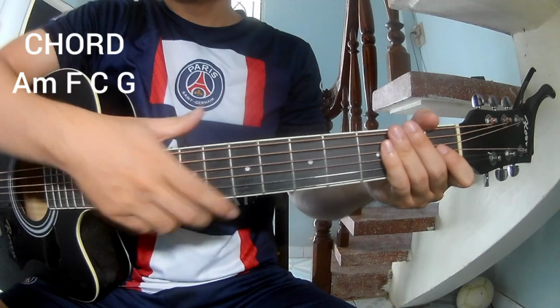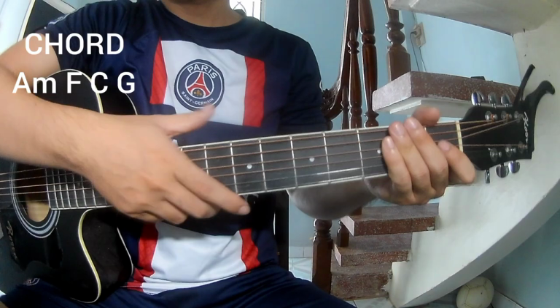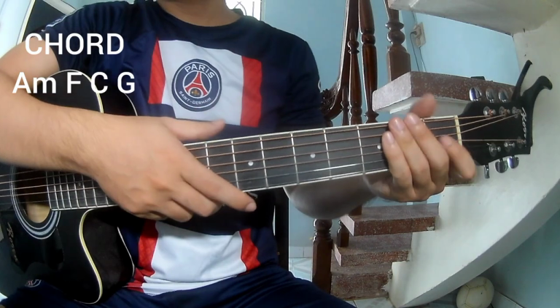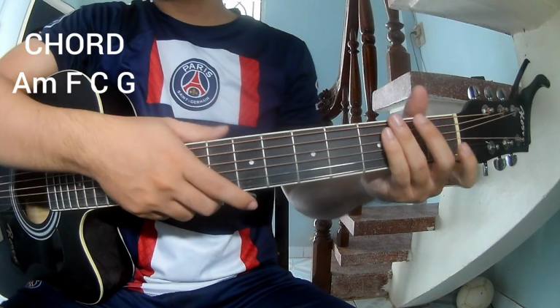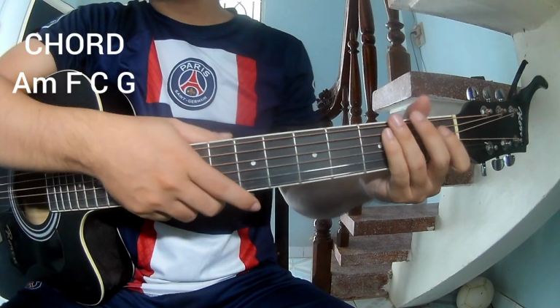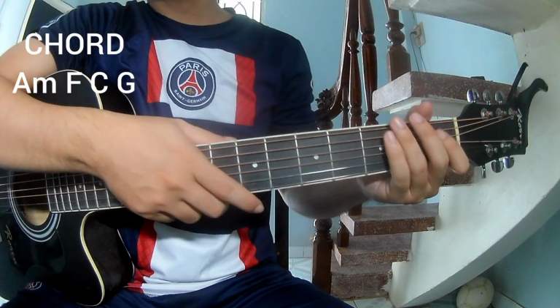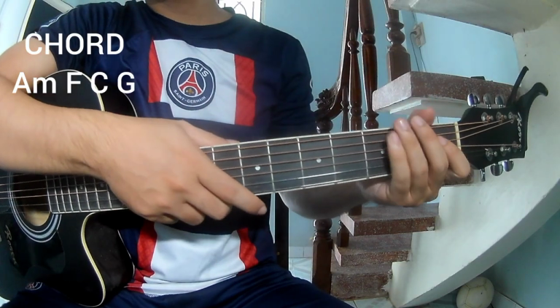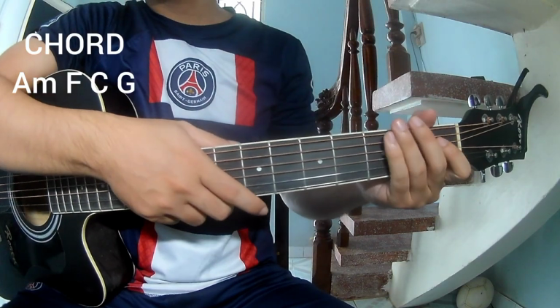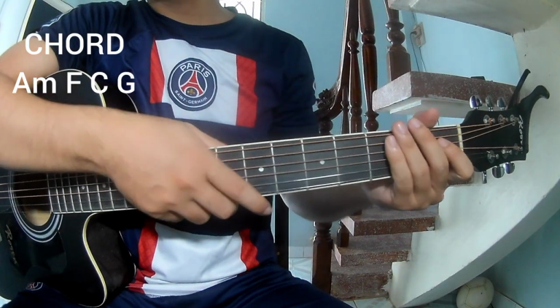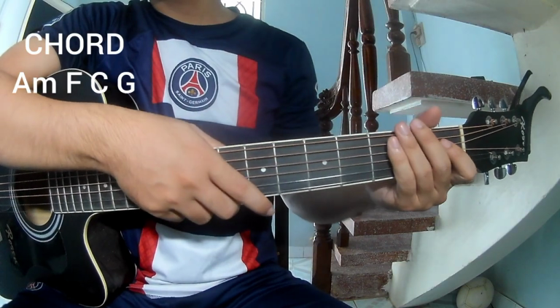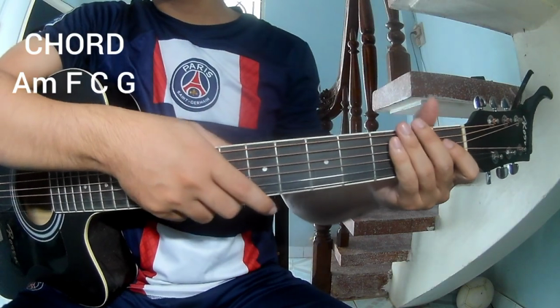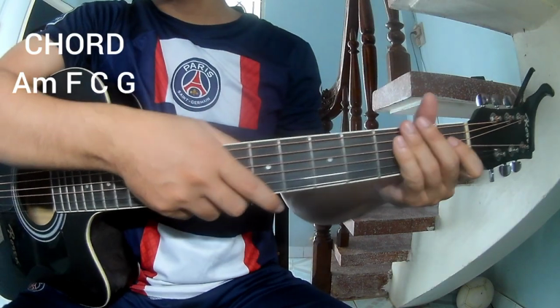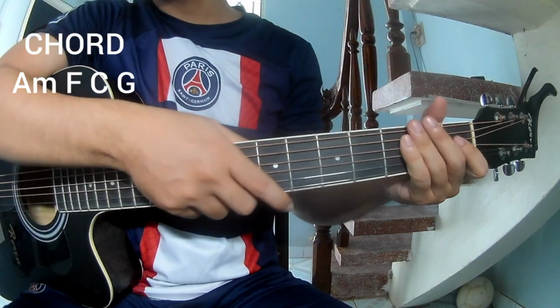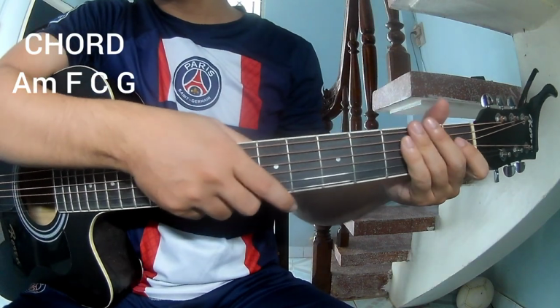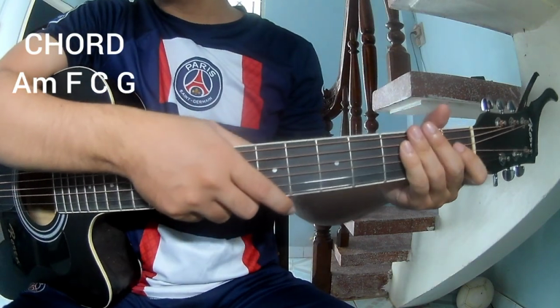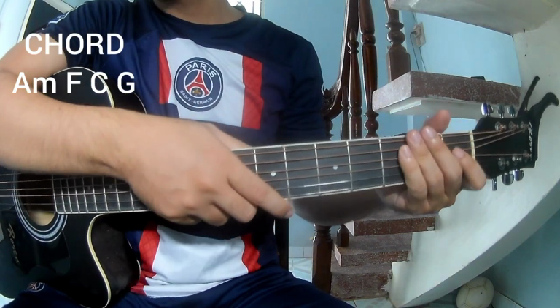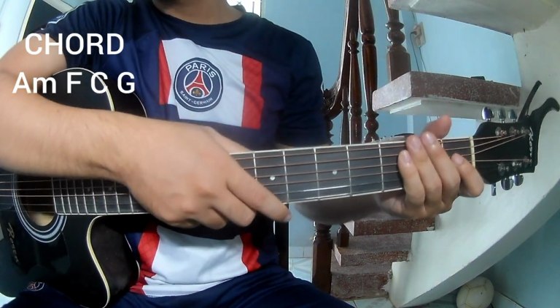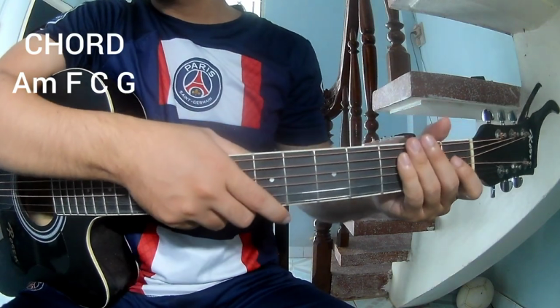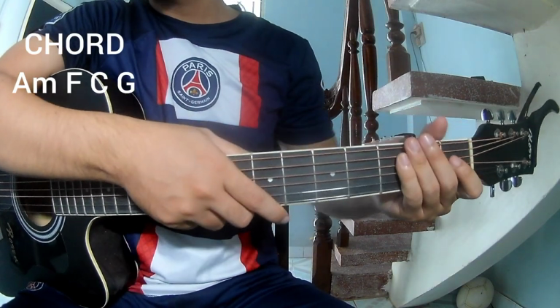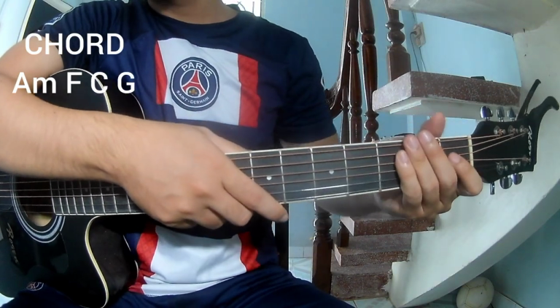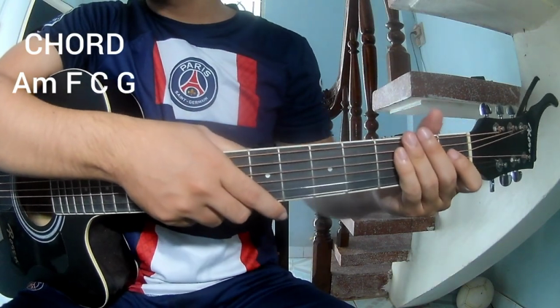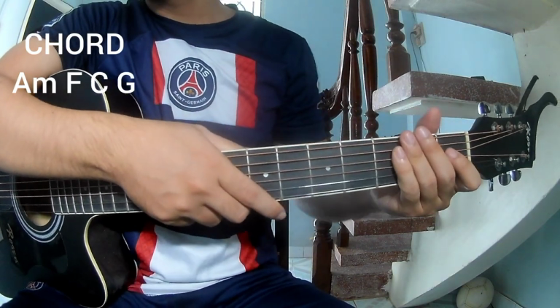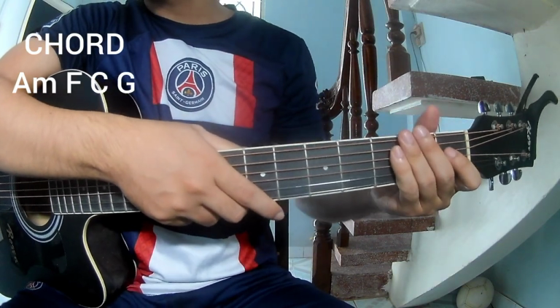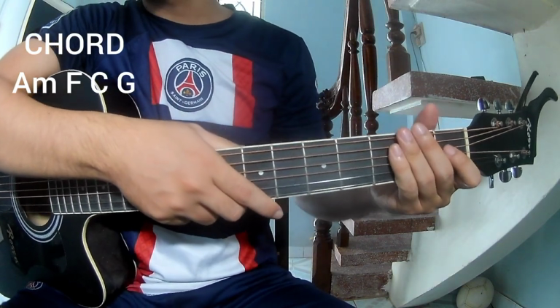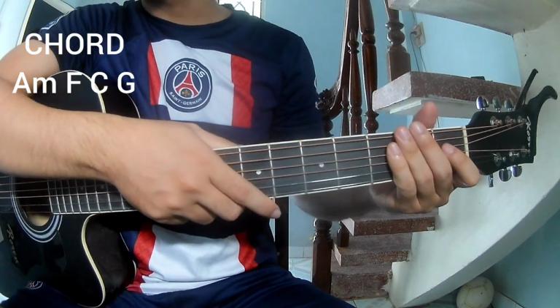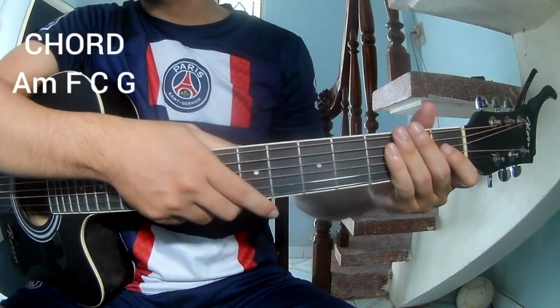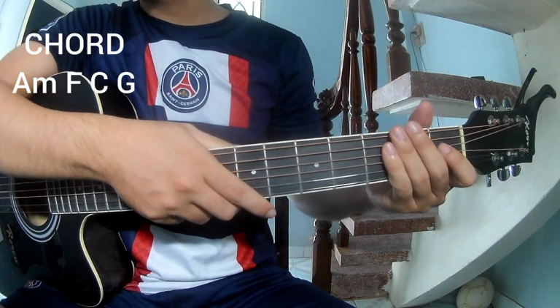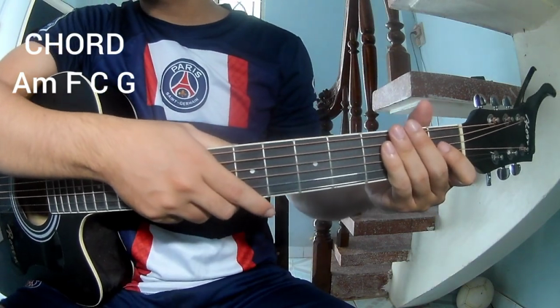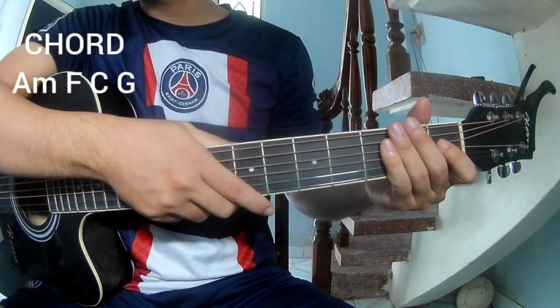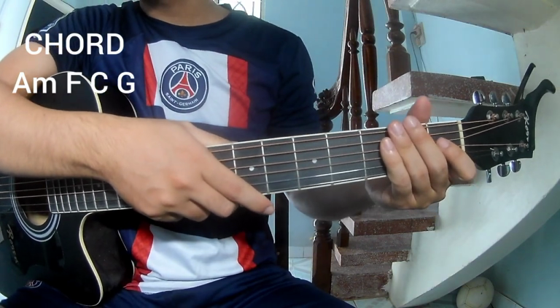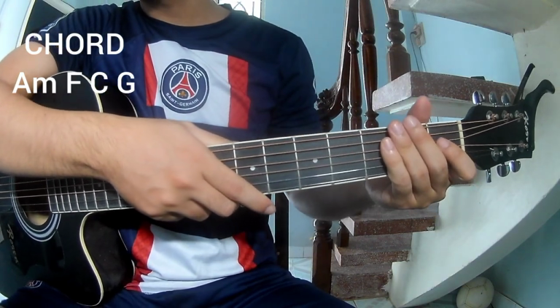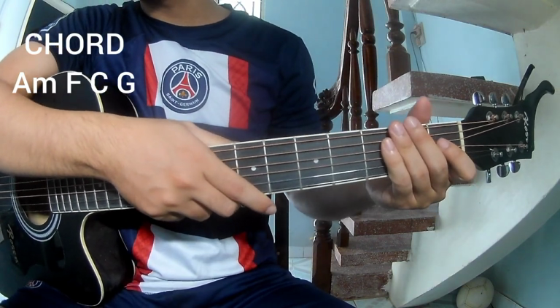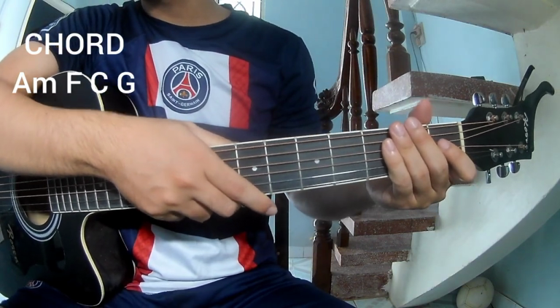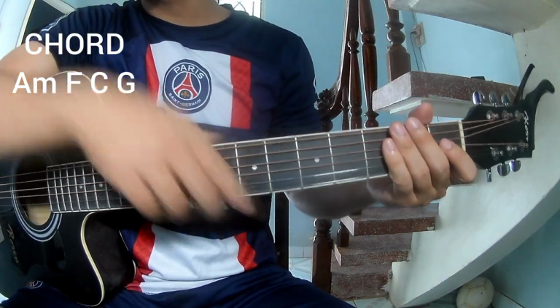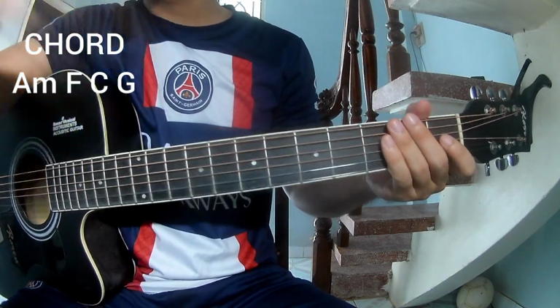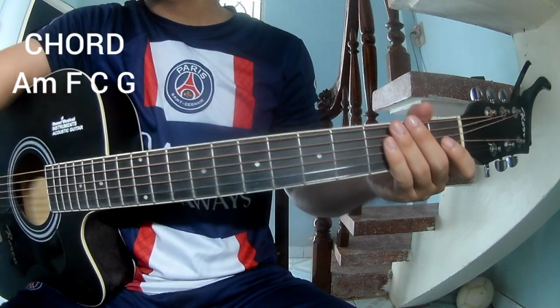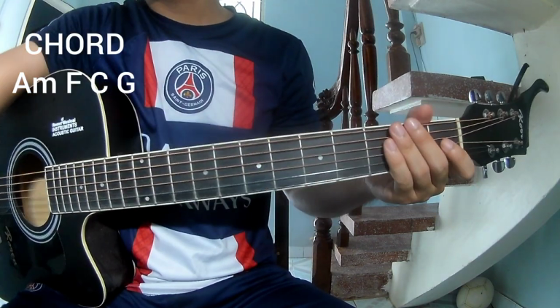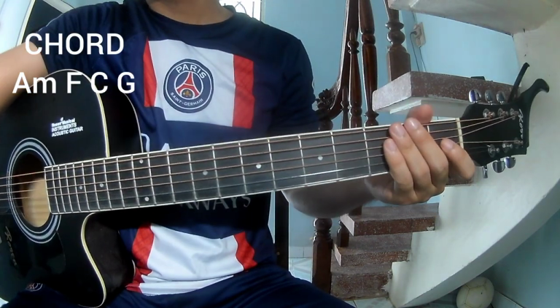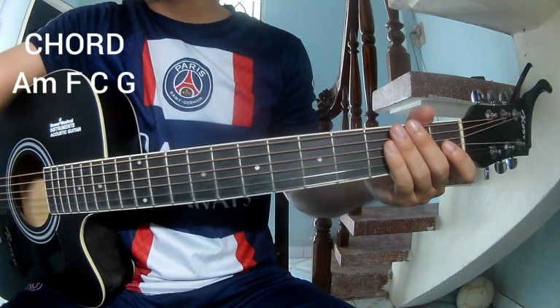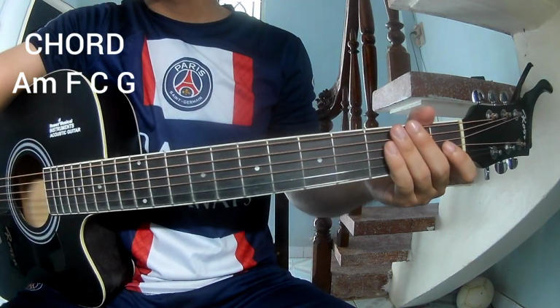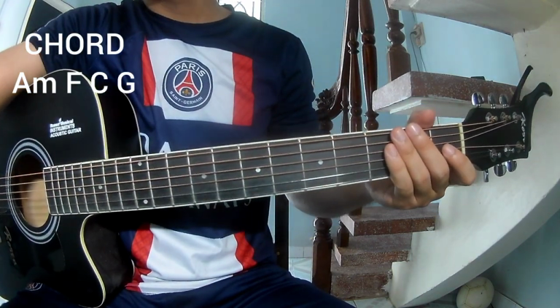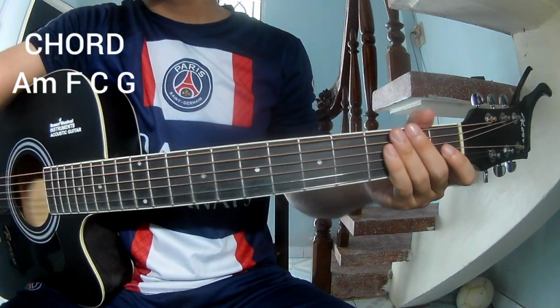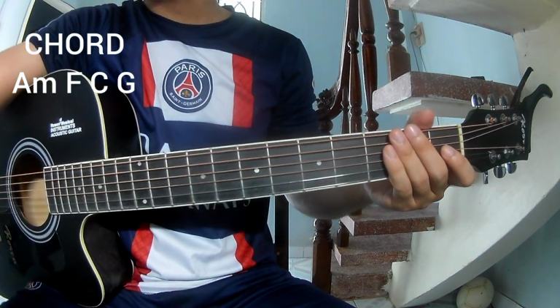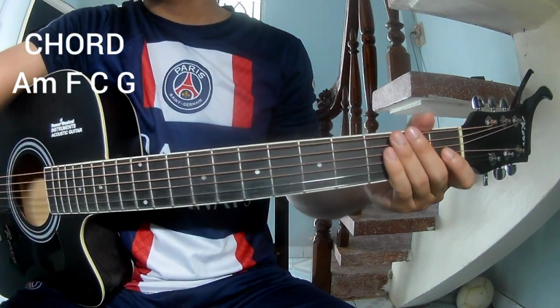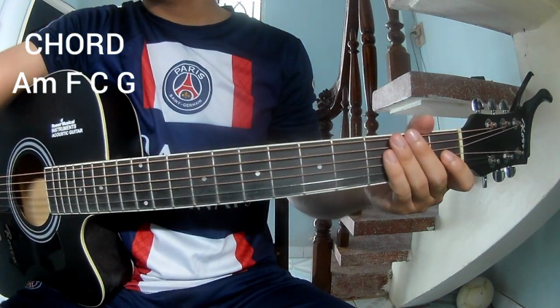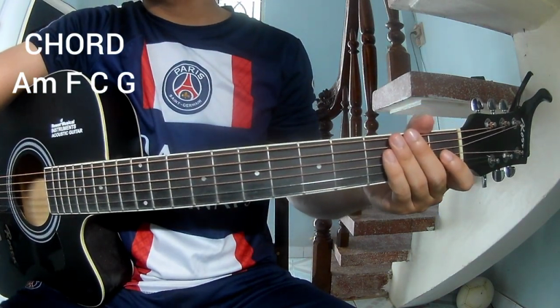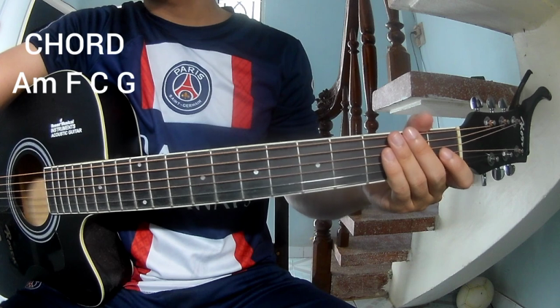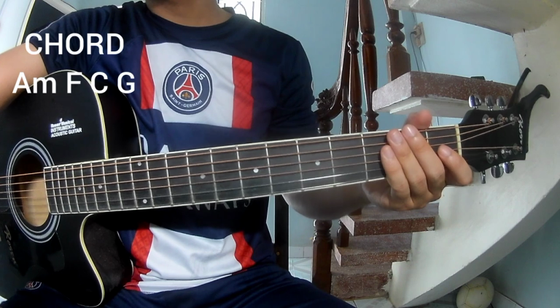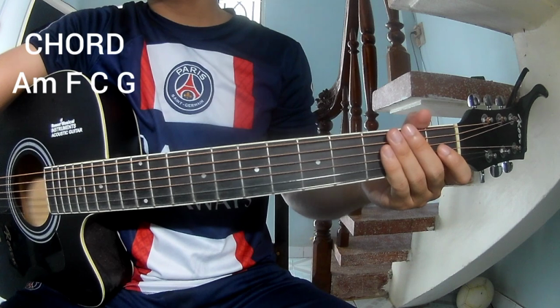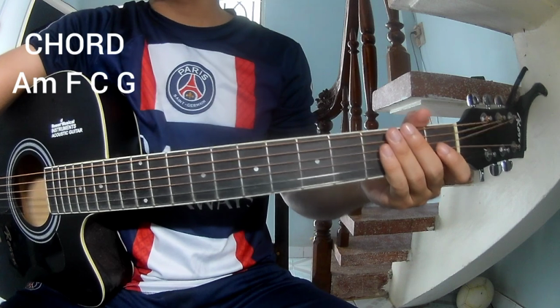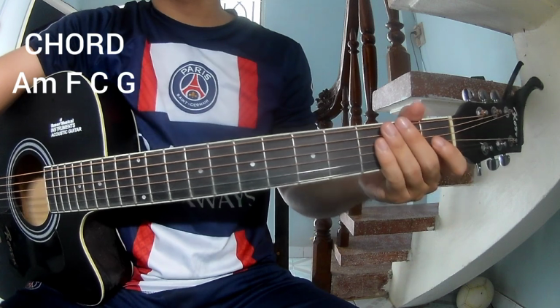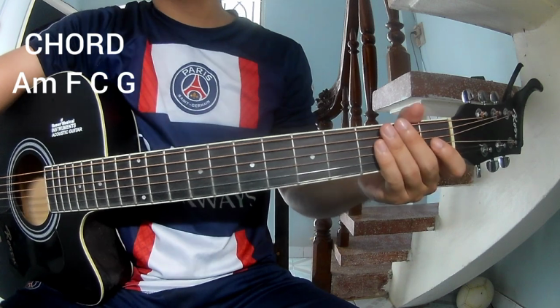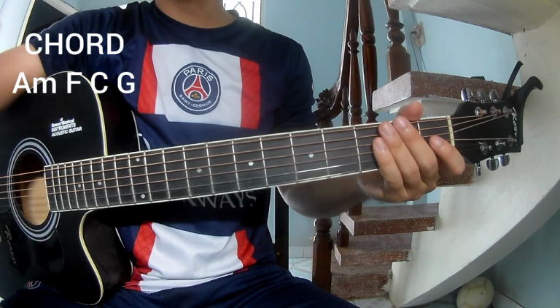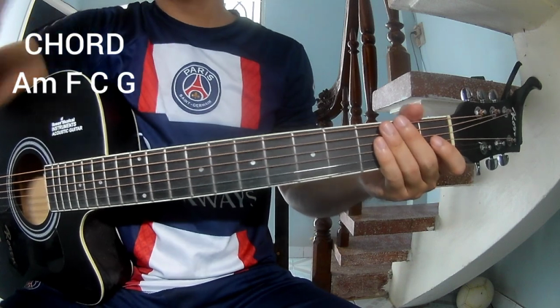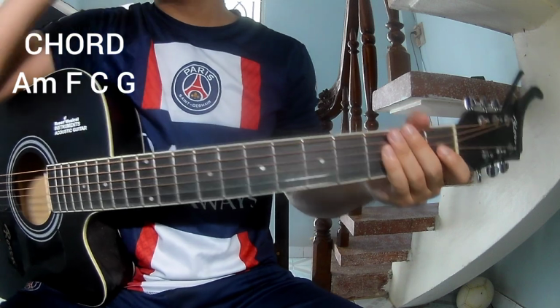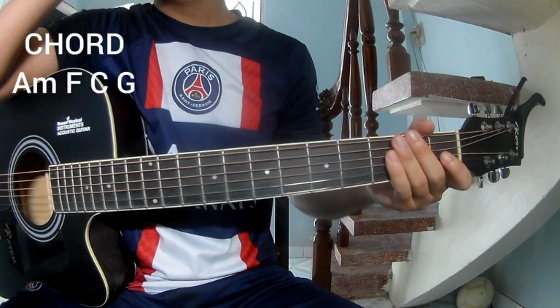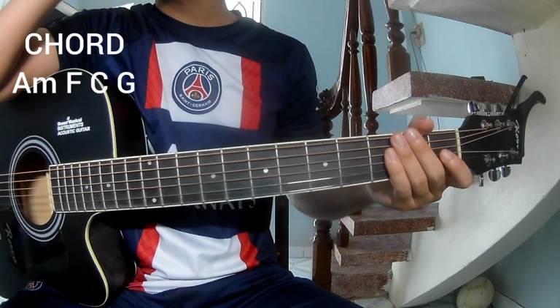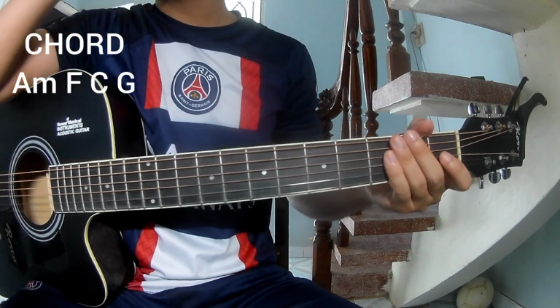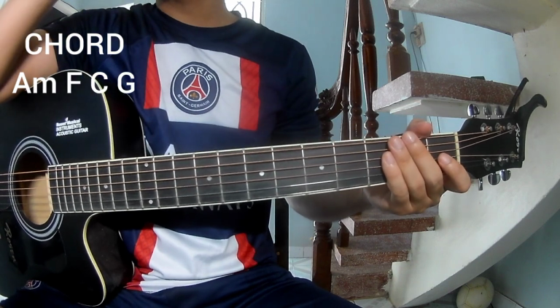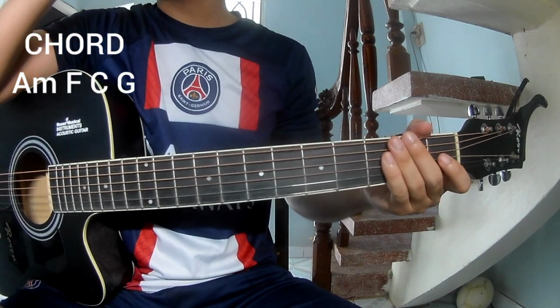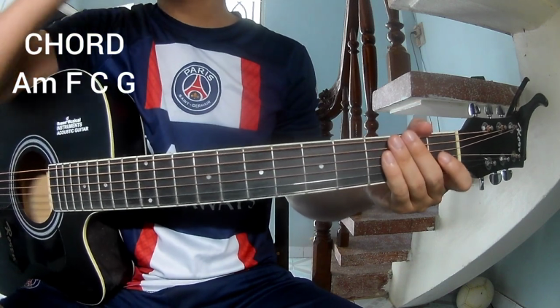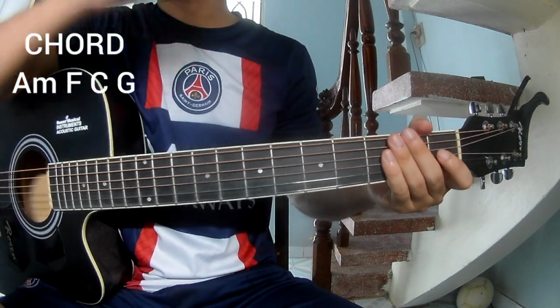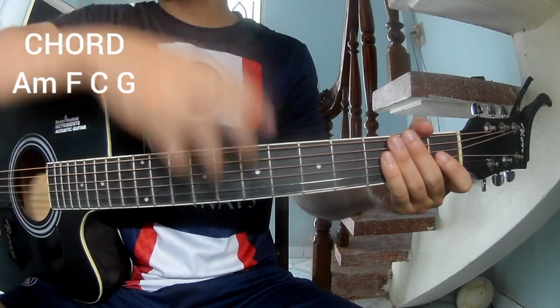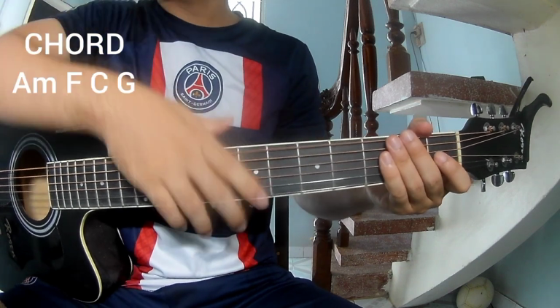Hi everyone, today we'll share how to play guitar — Love Story by Taylor Swift. First, don't use a cable.